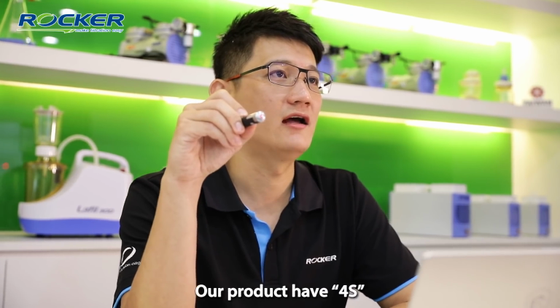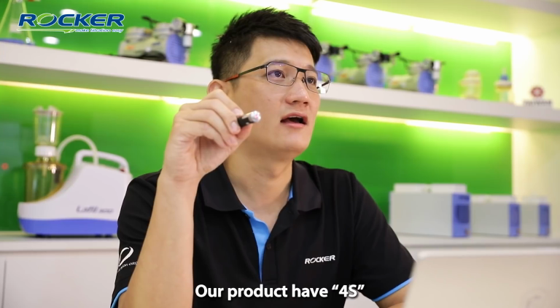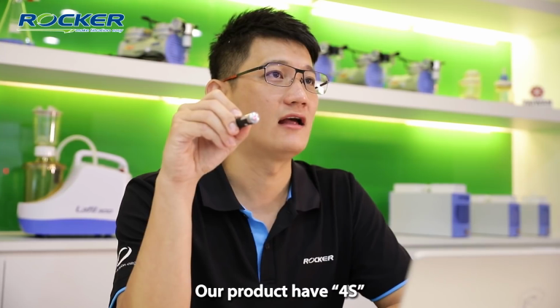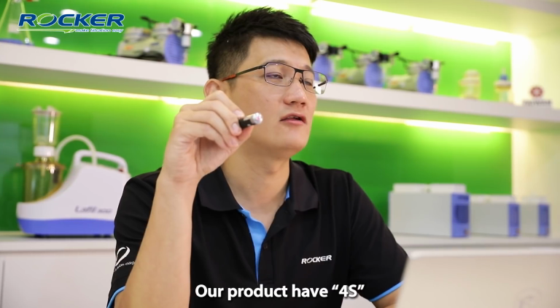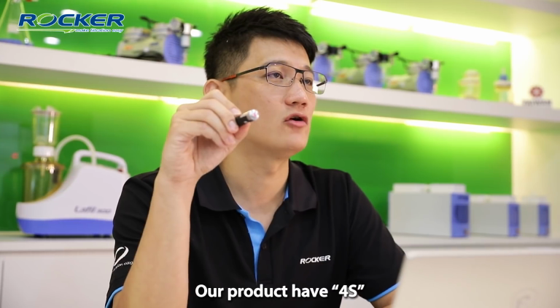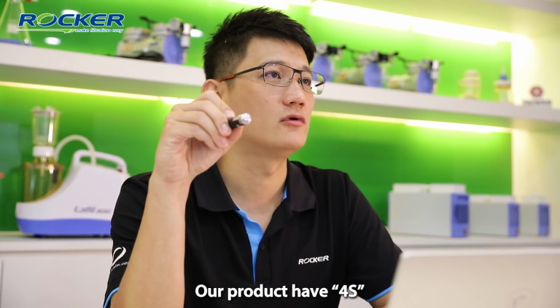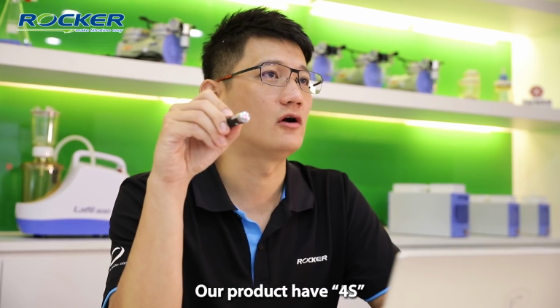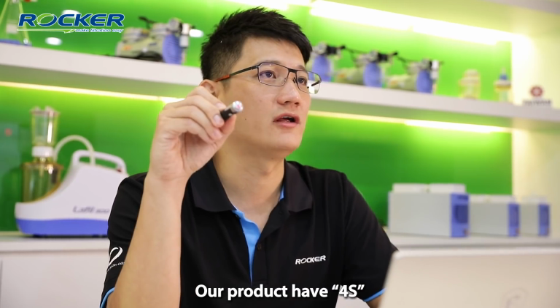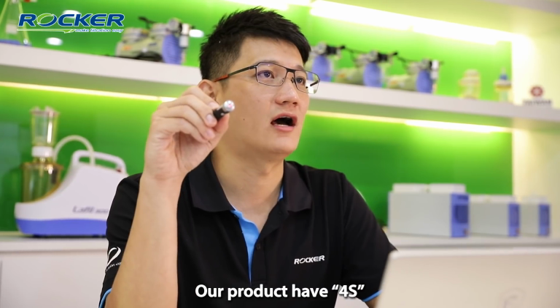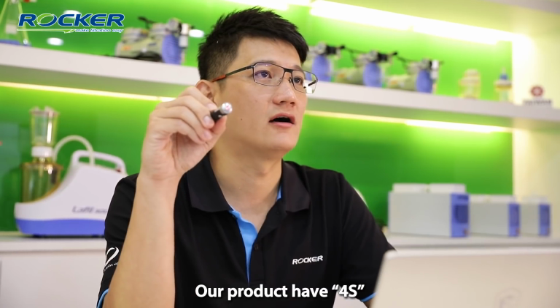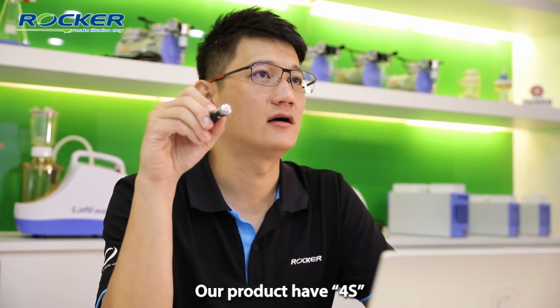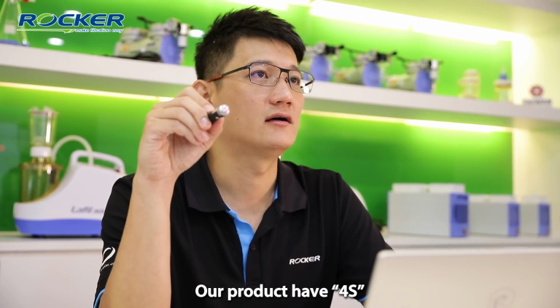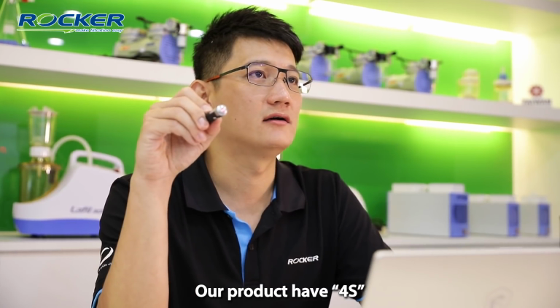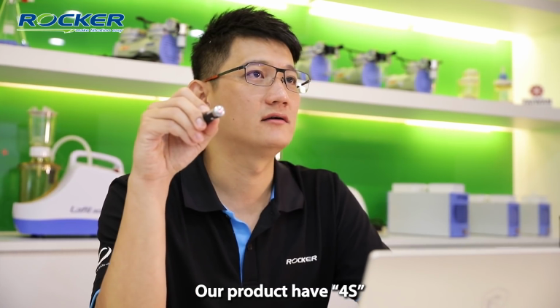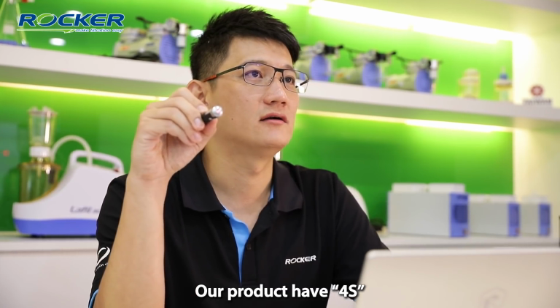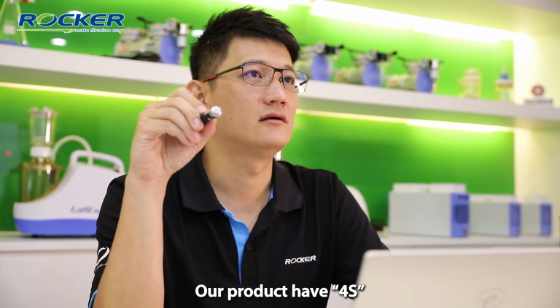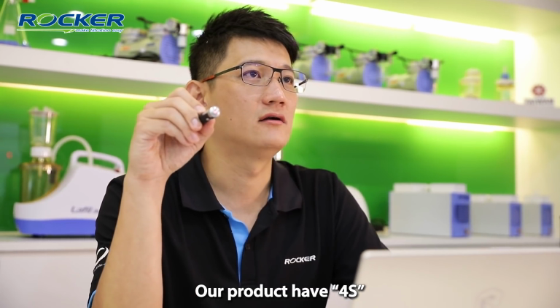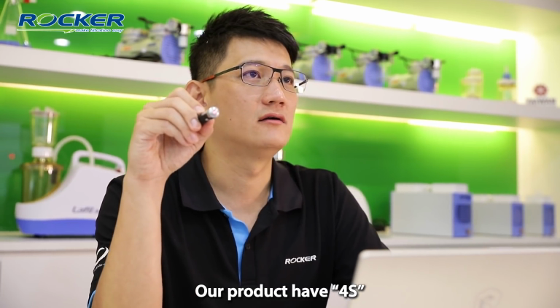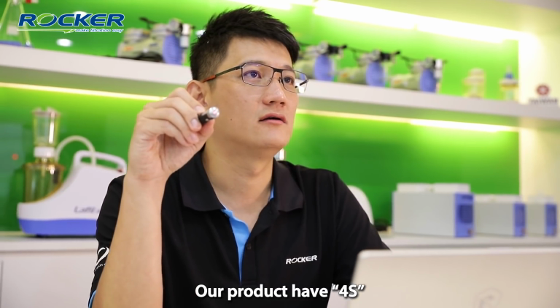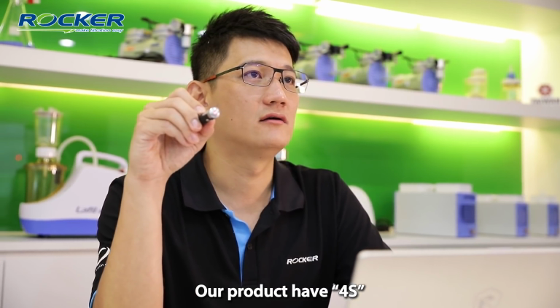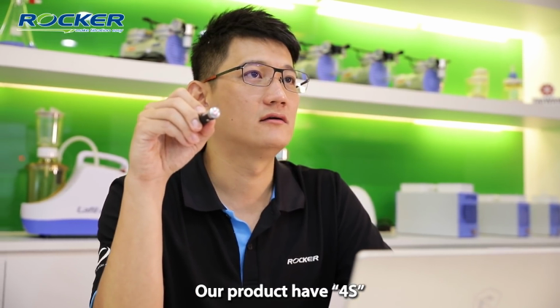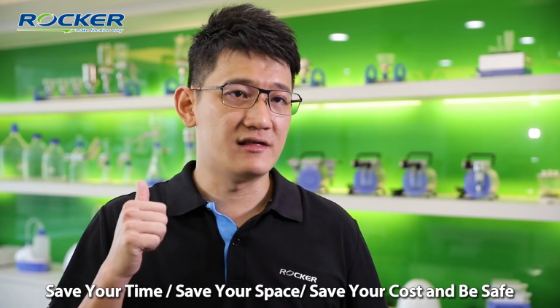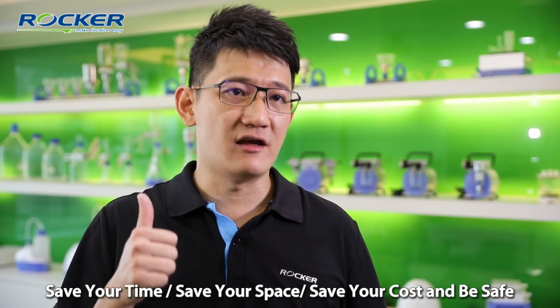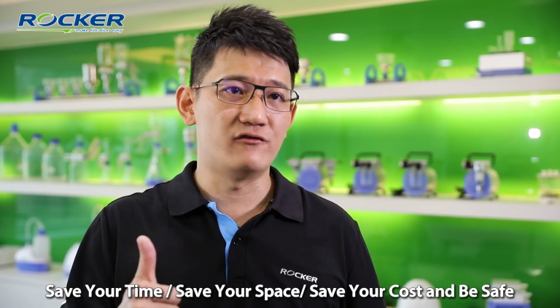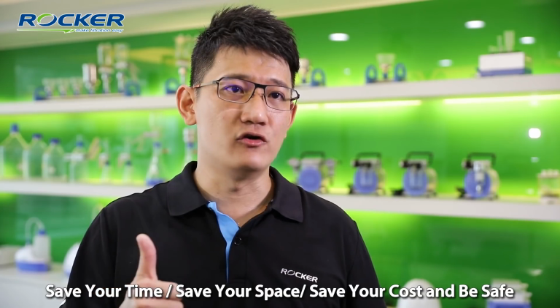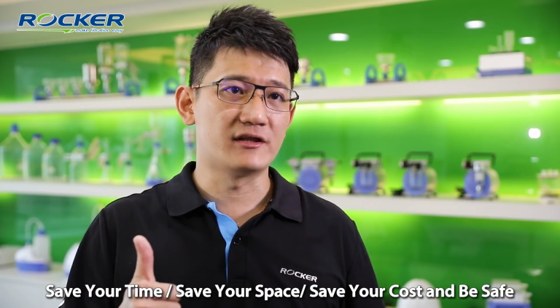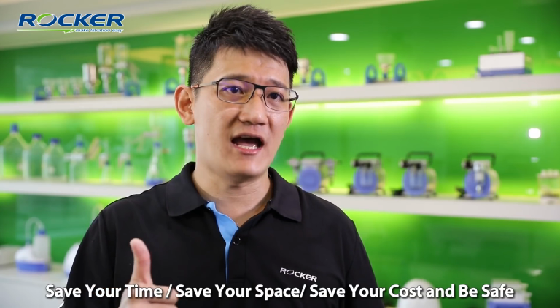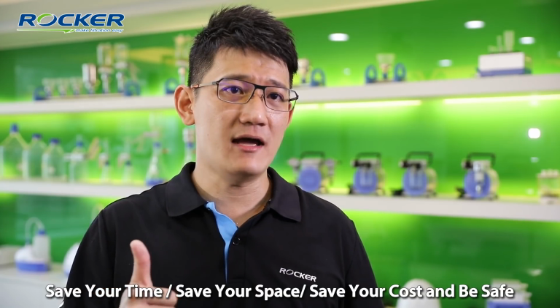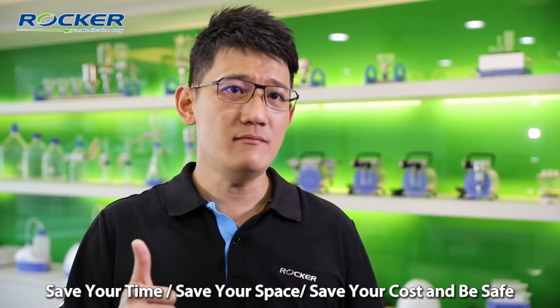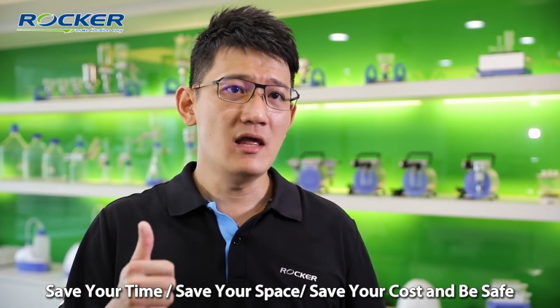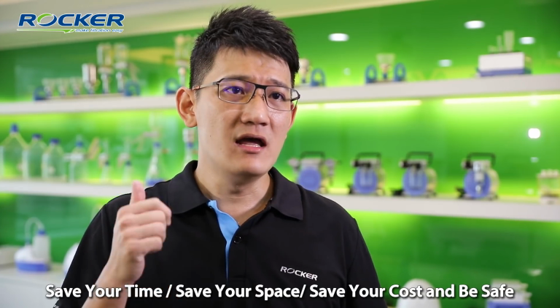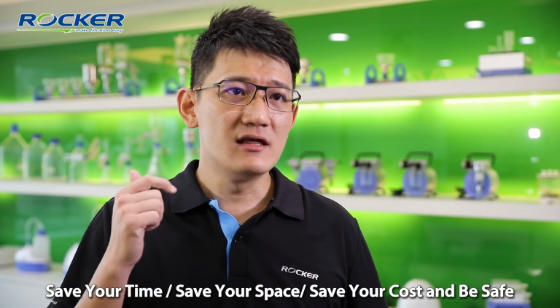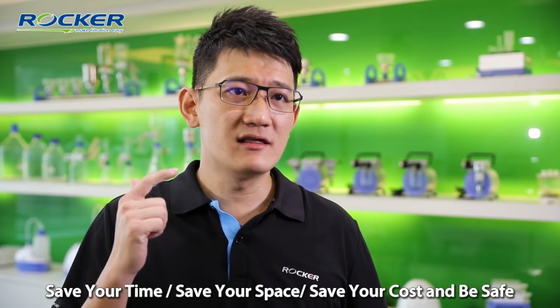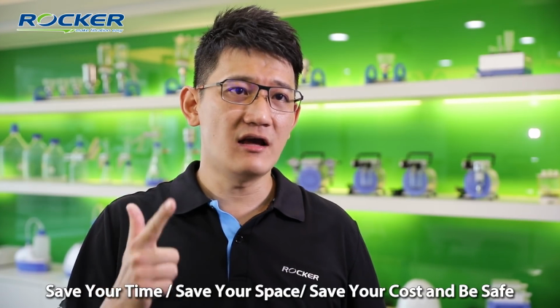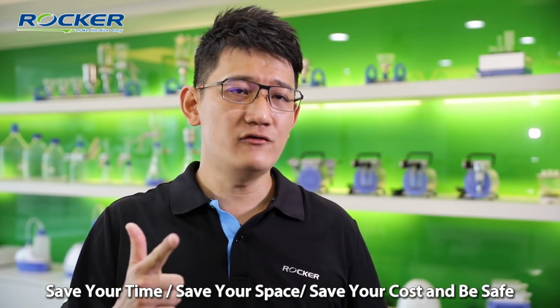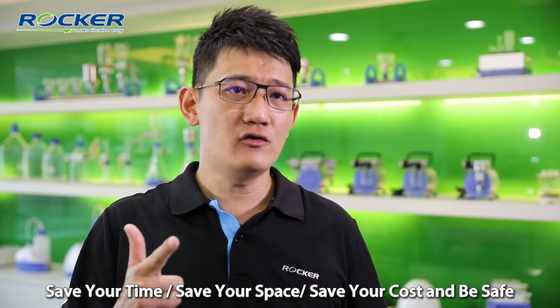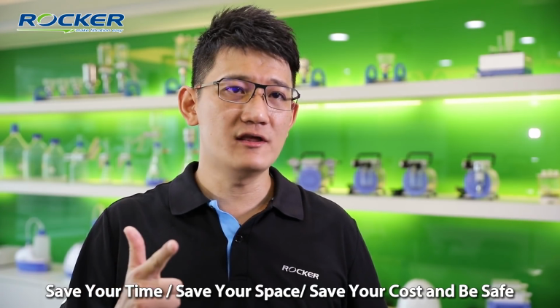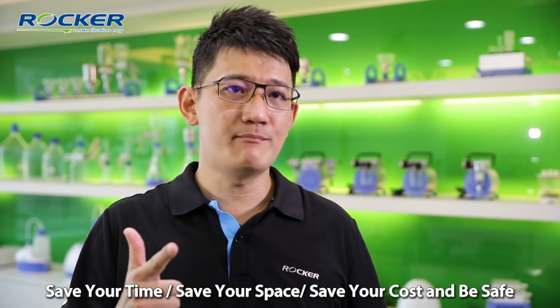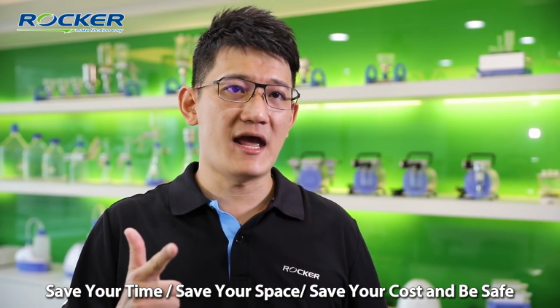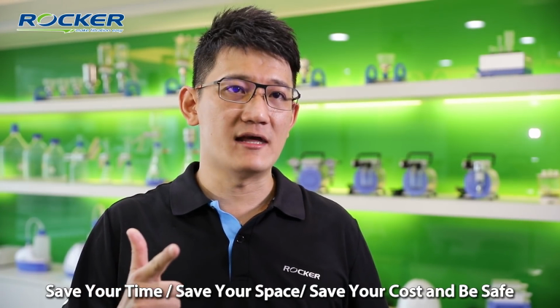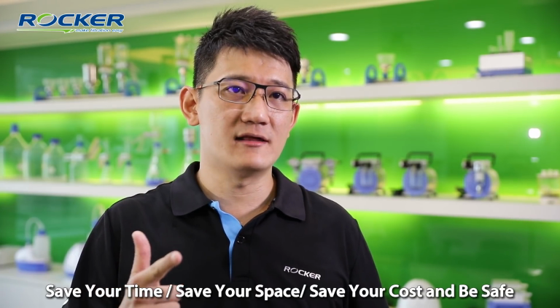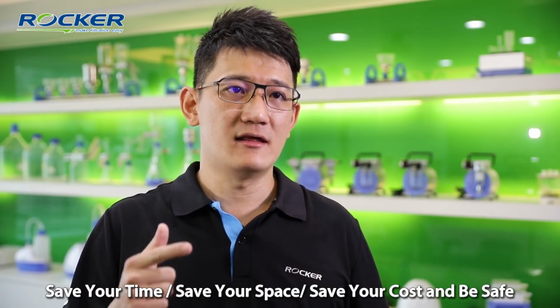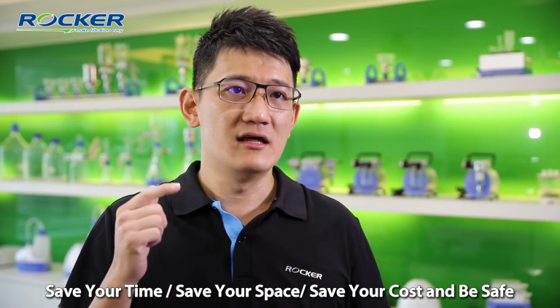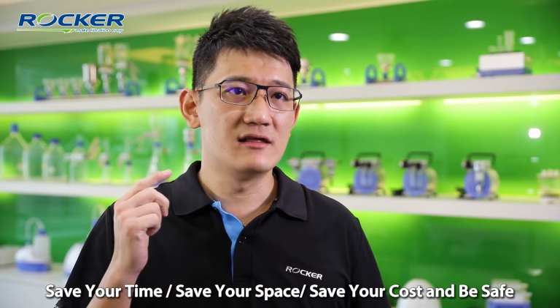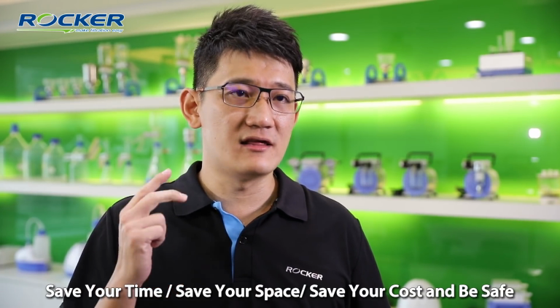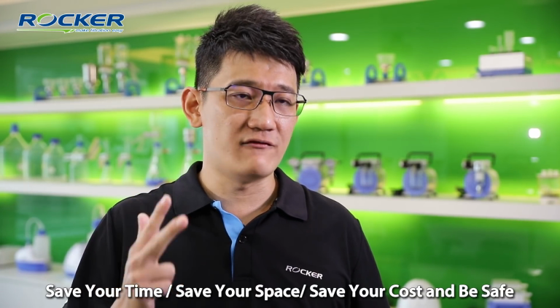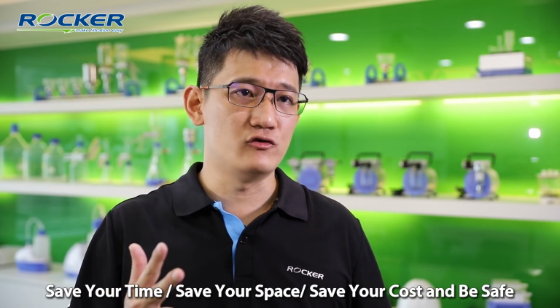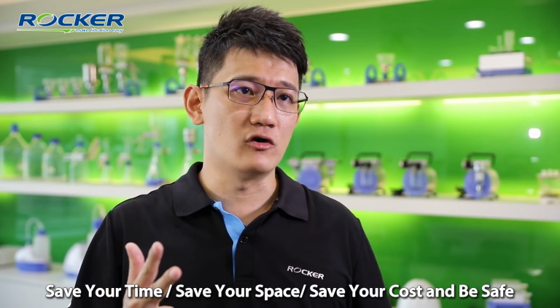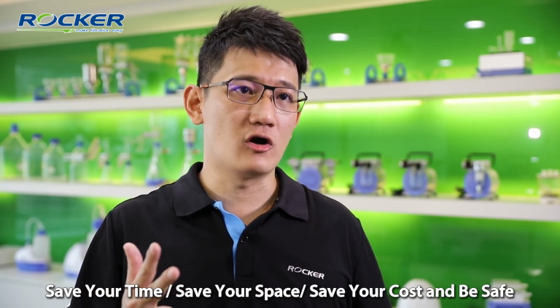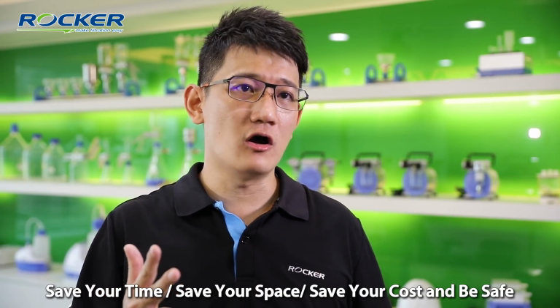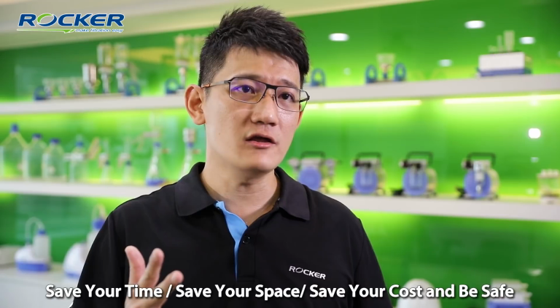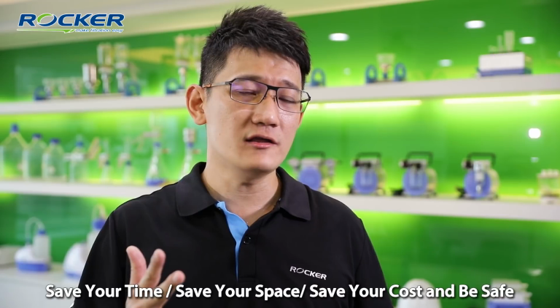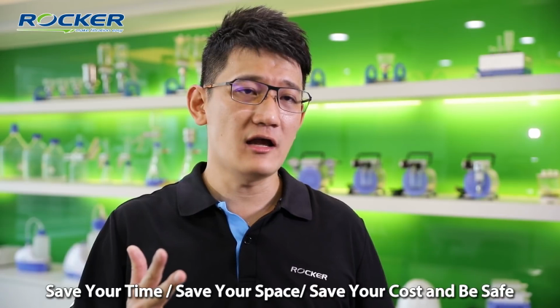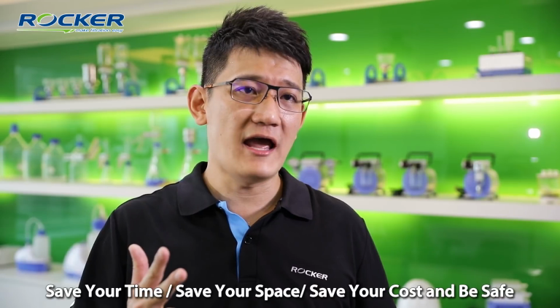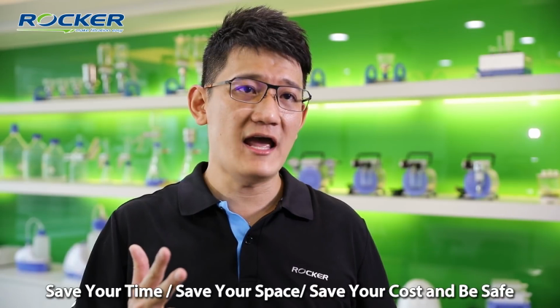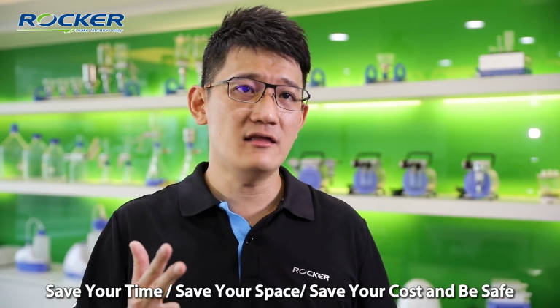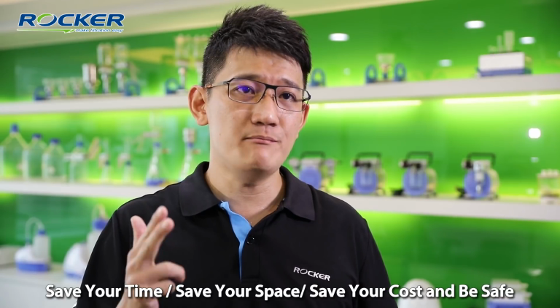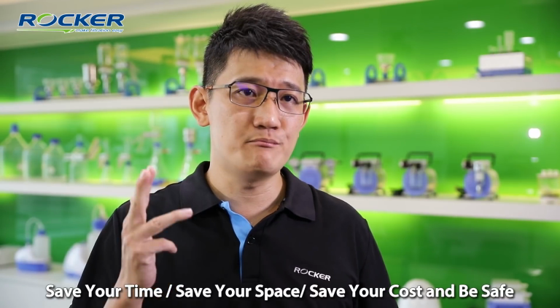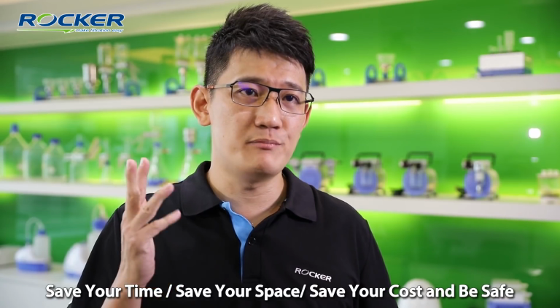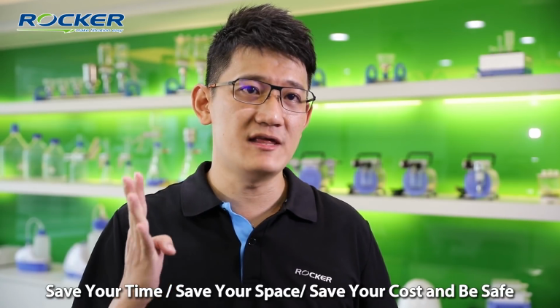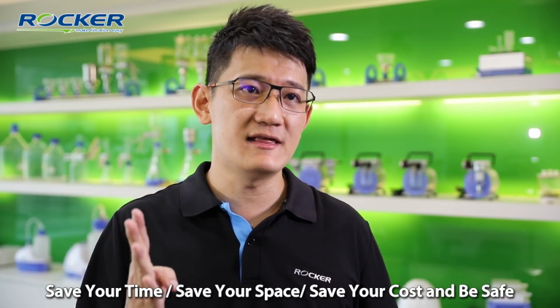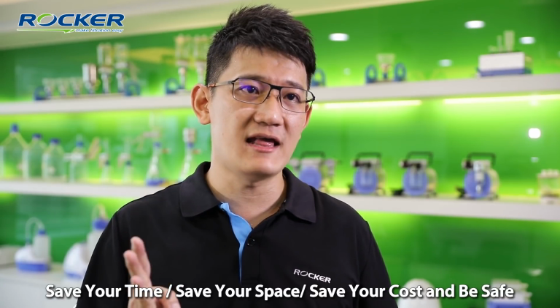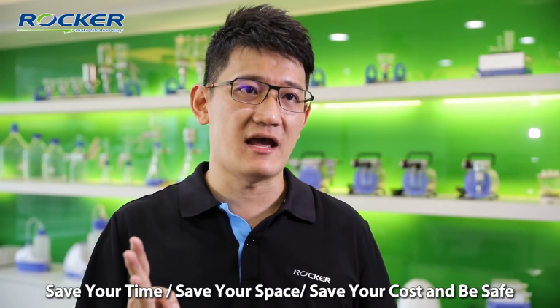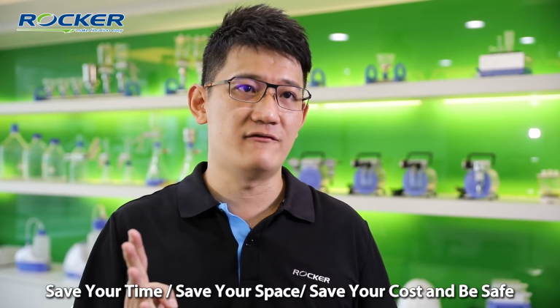With that promise, our product has four S's: save your time, save your space, save your cost, and be safe.